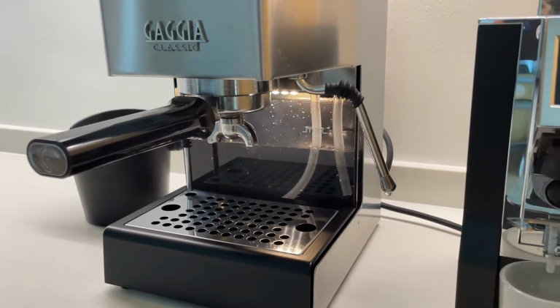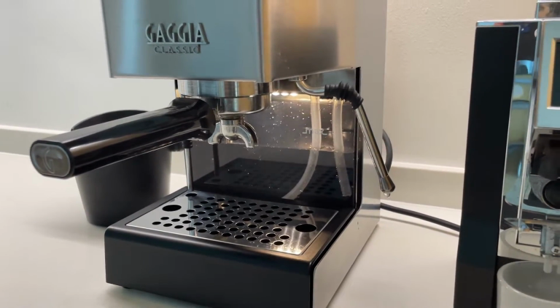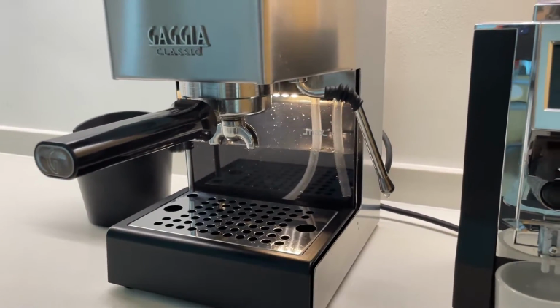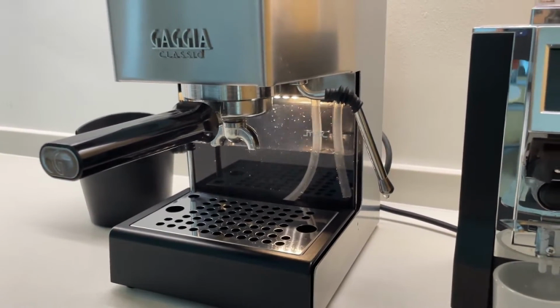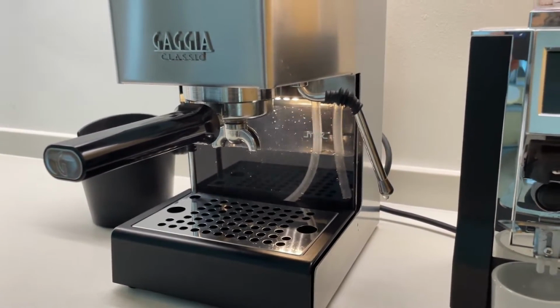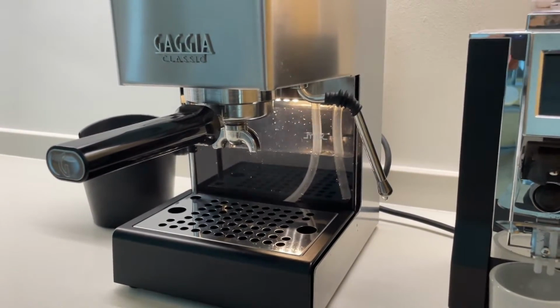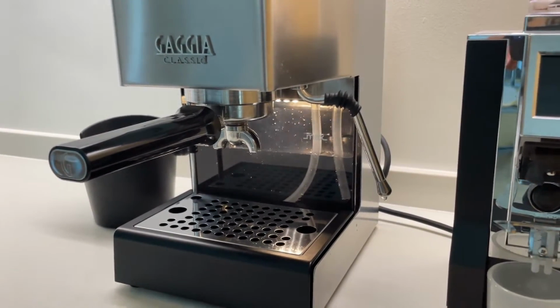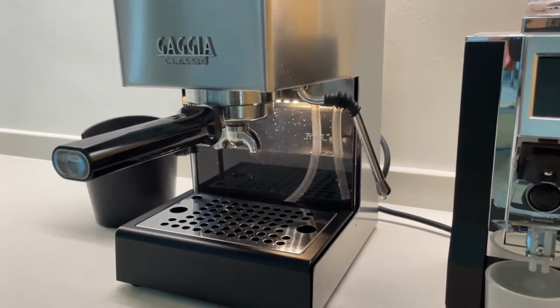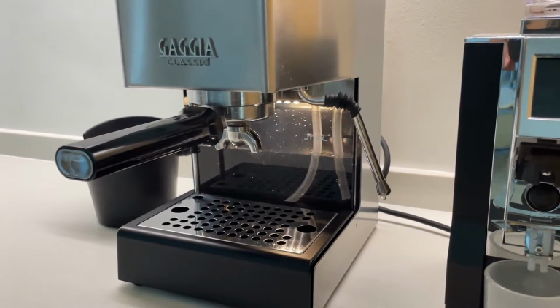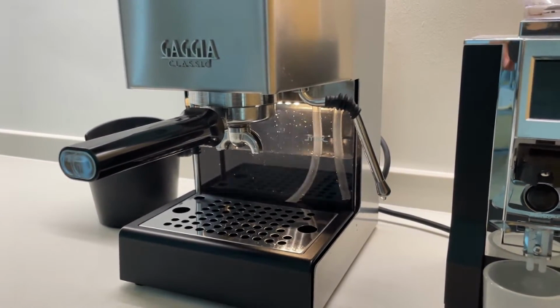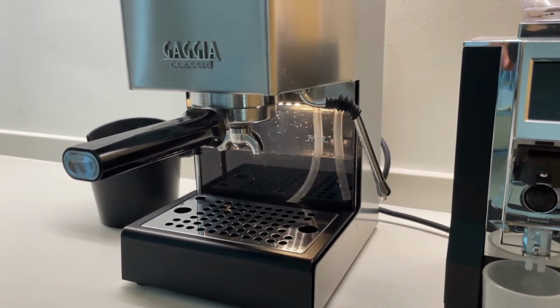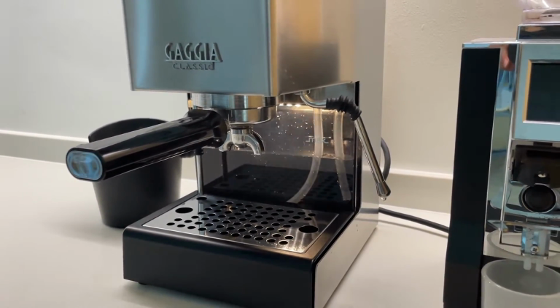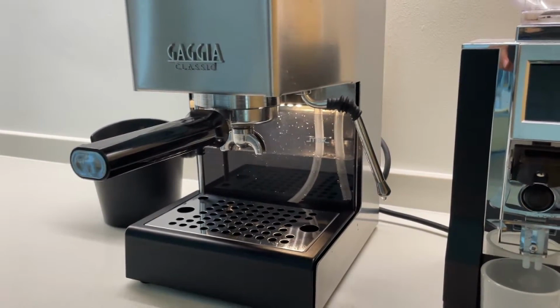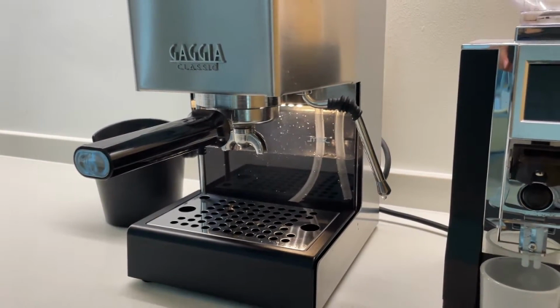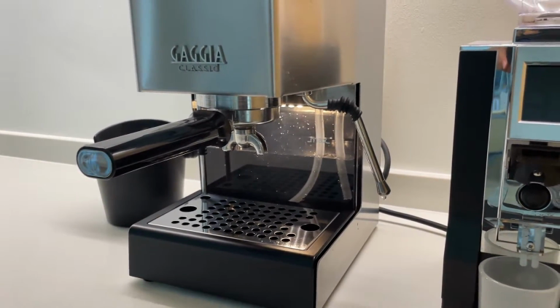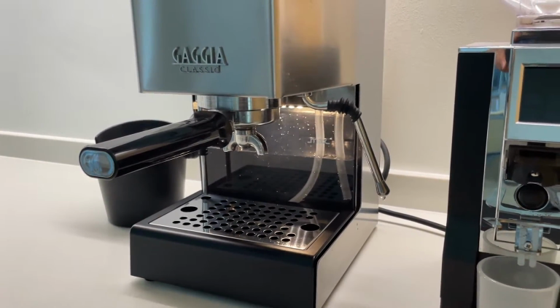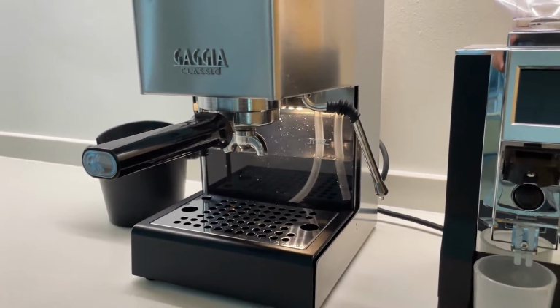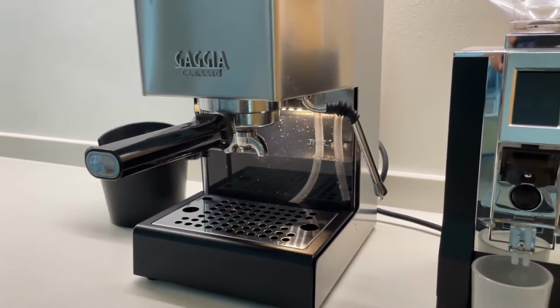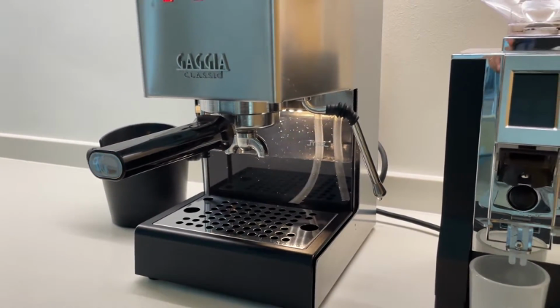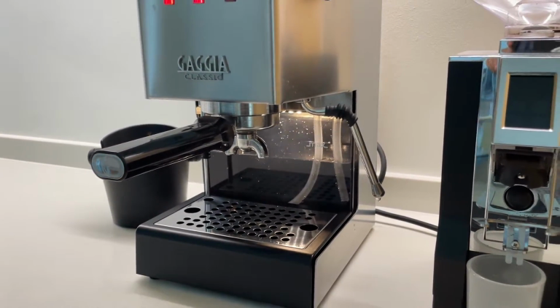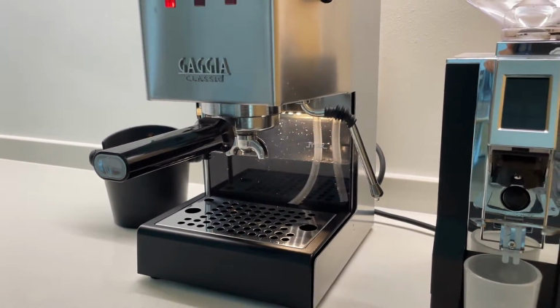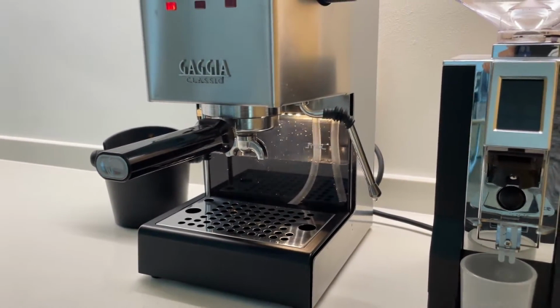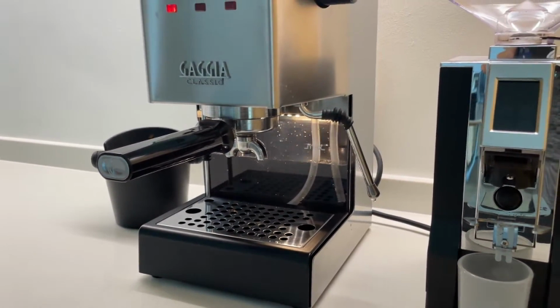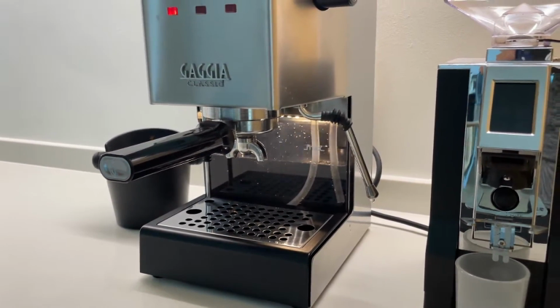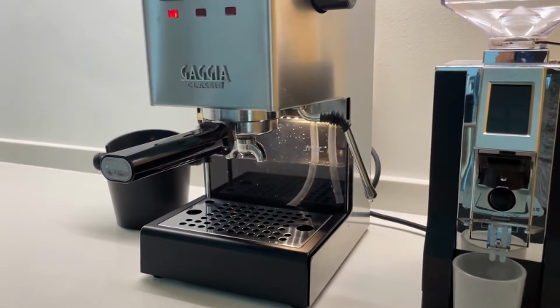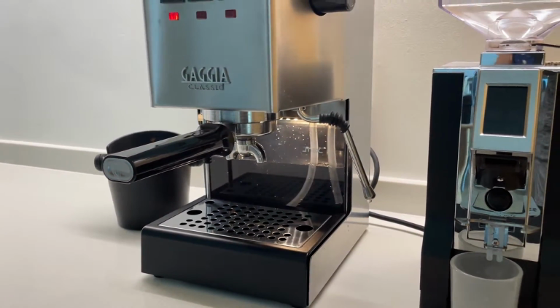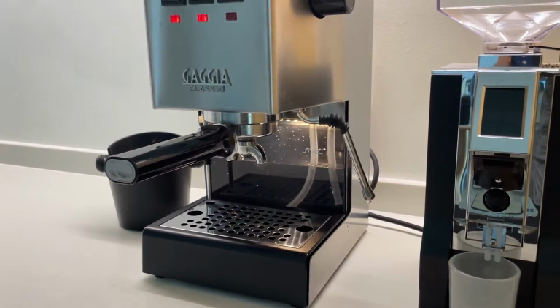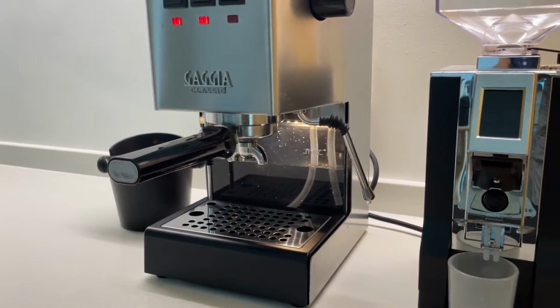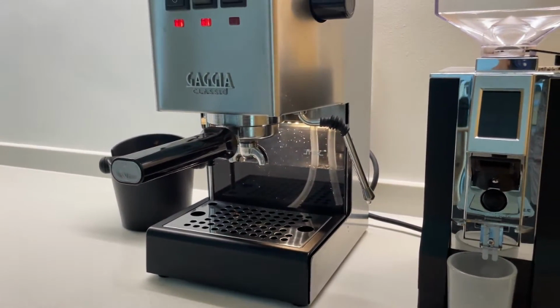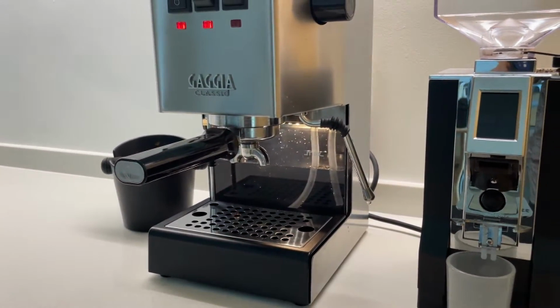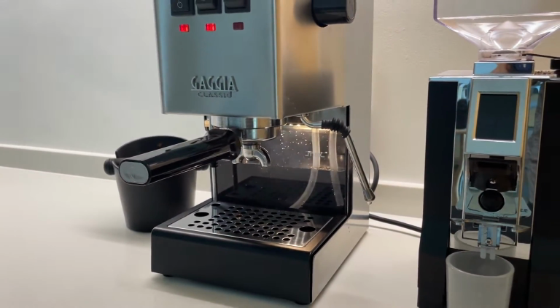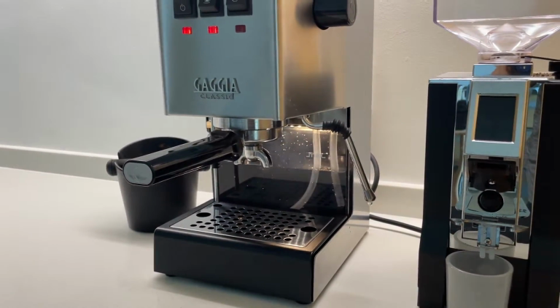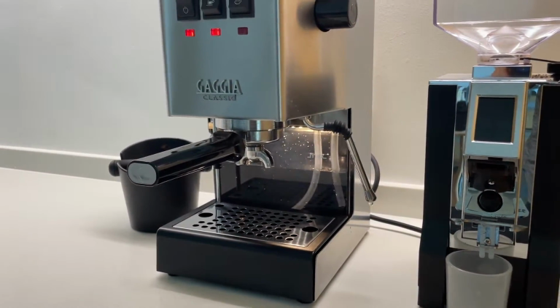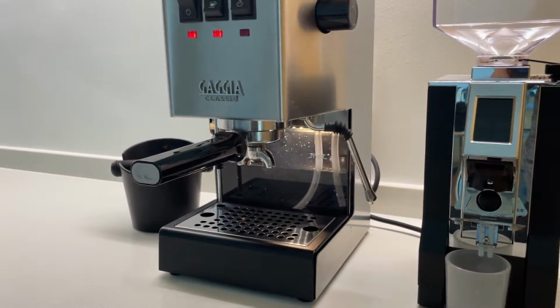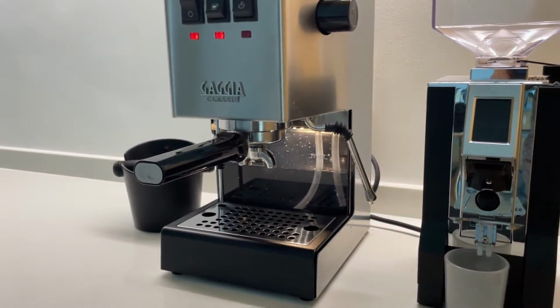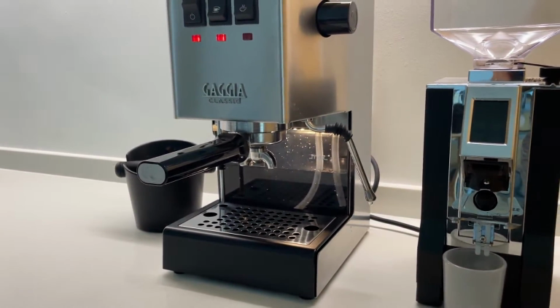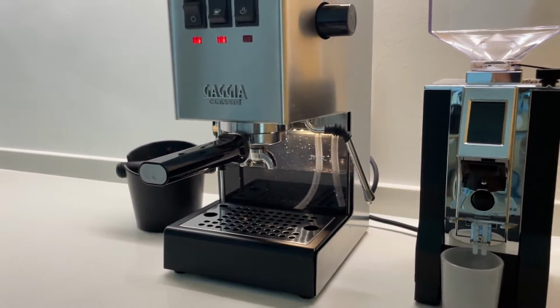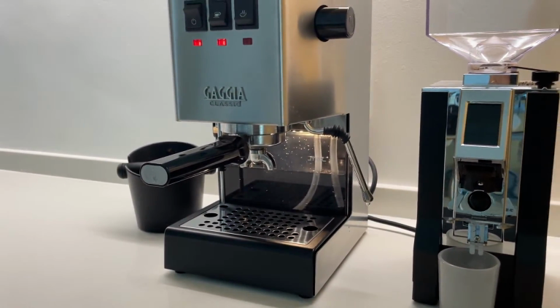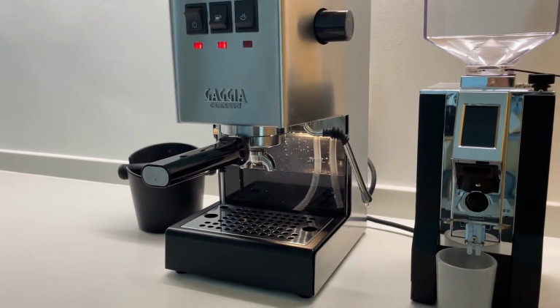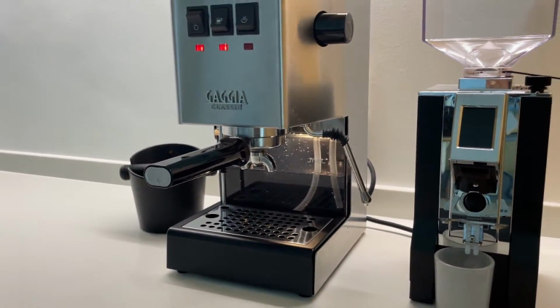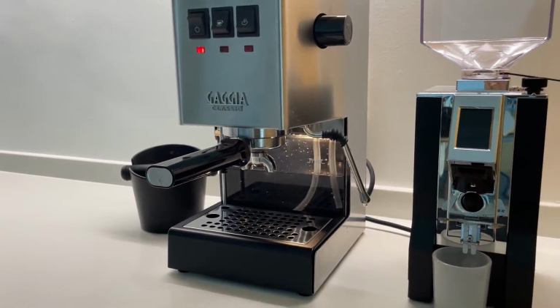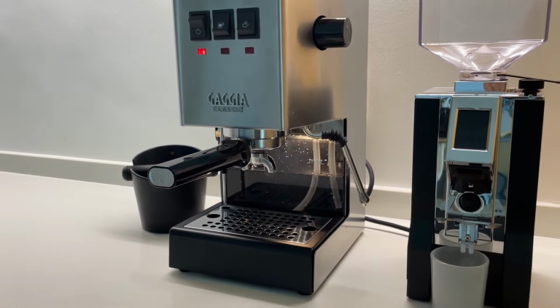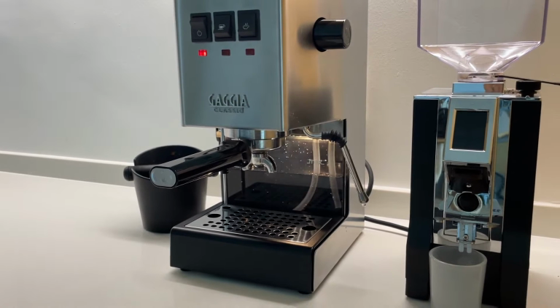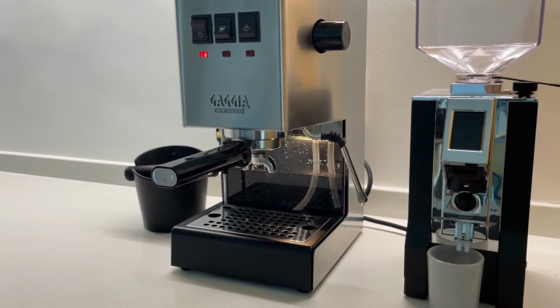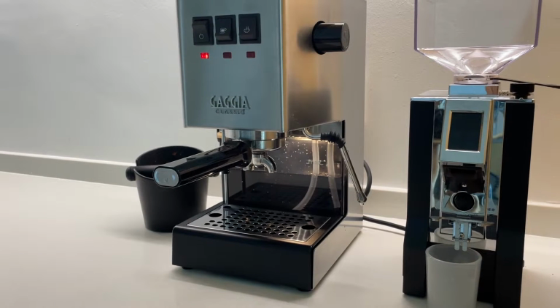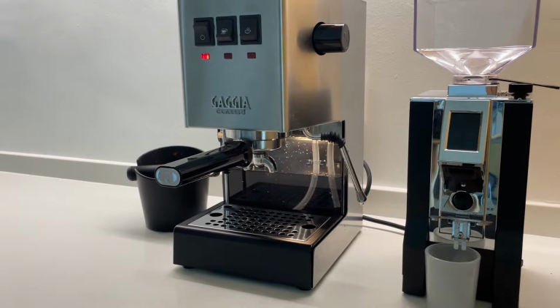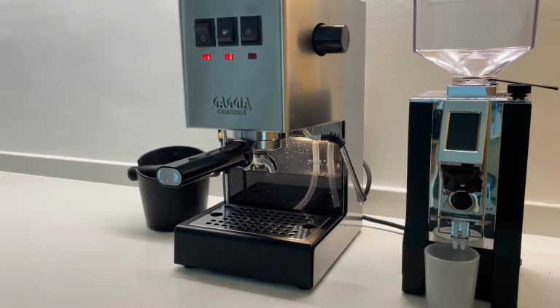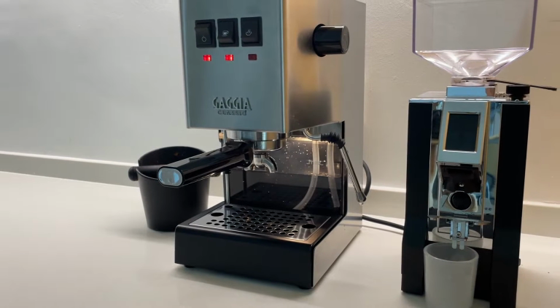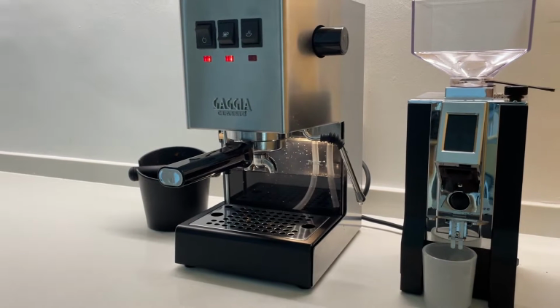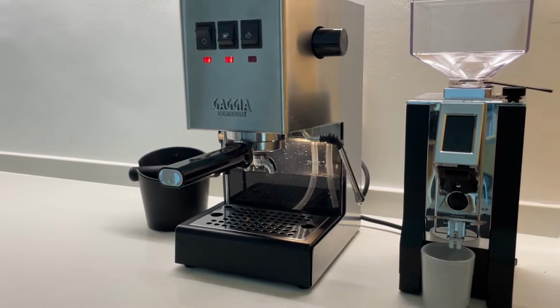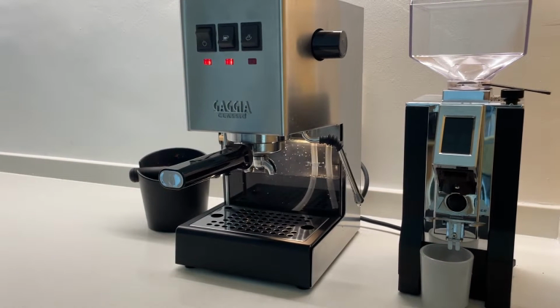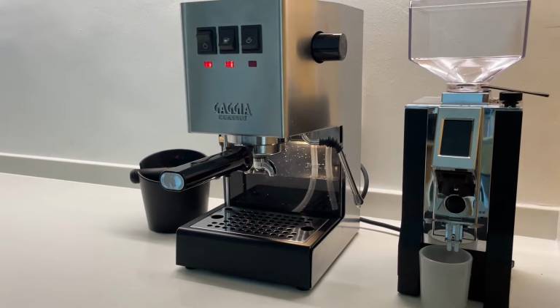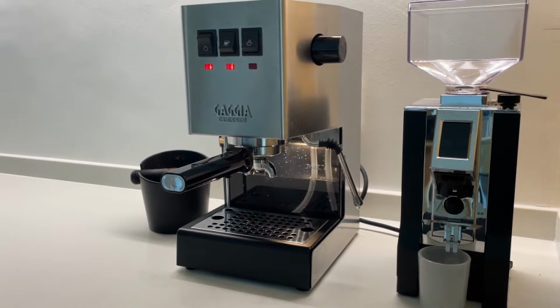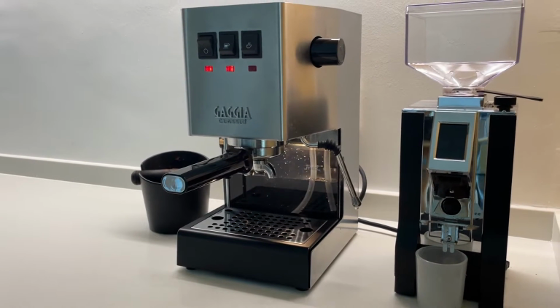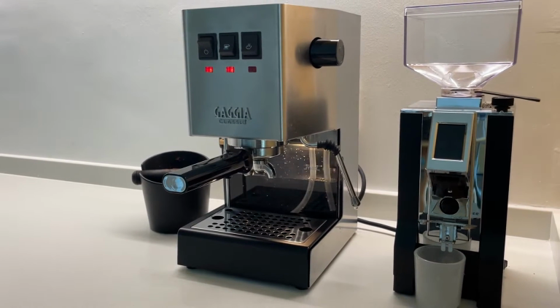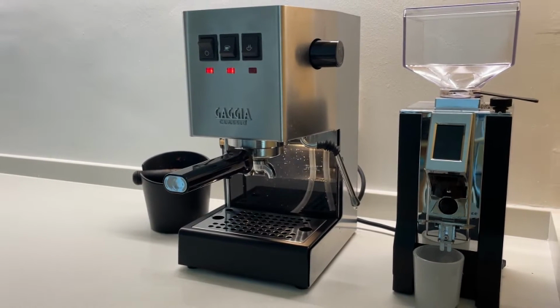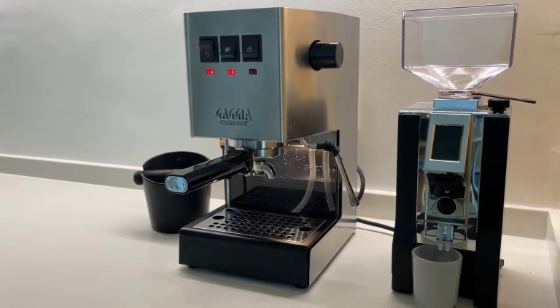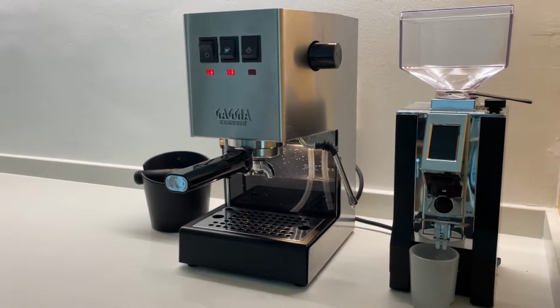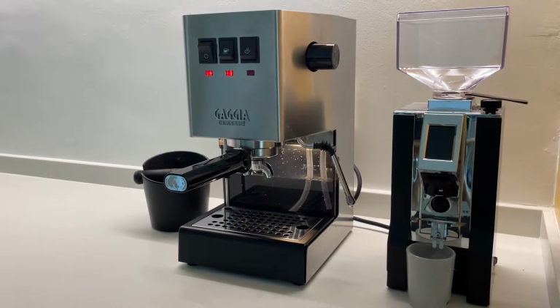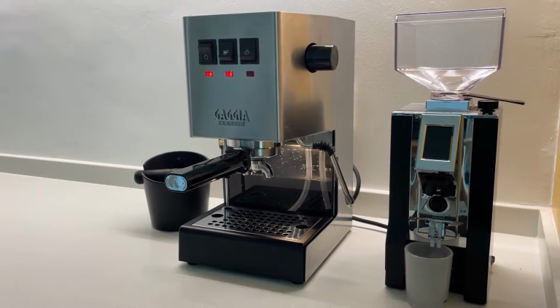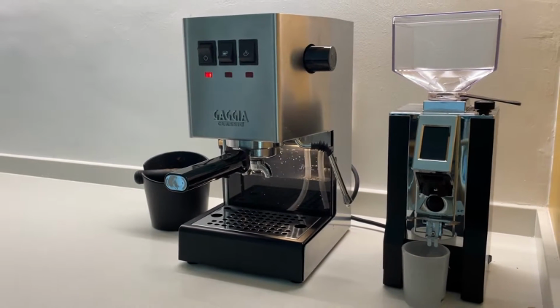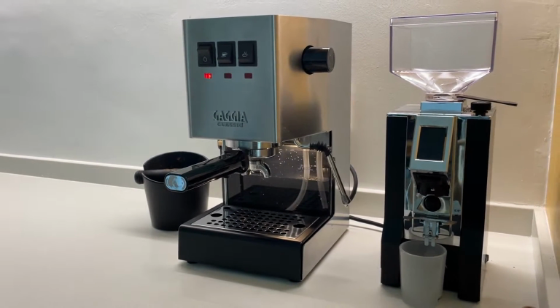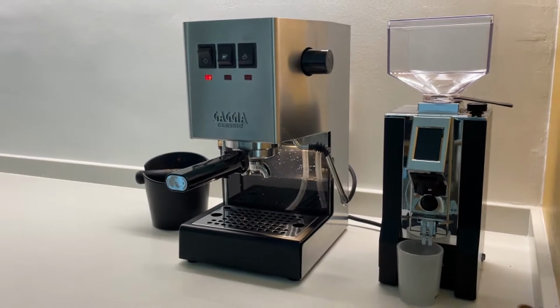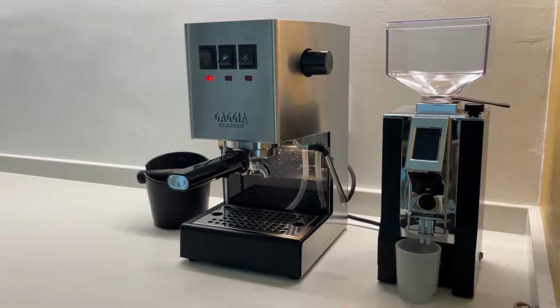Hello YouTube! In this video, I'm going to show you how to mod an LED into your Gaggia water tank.